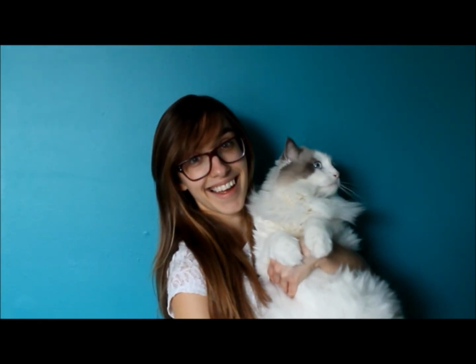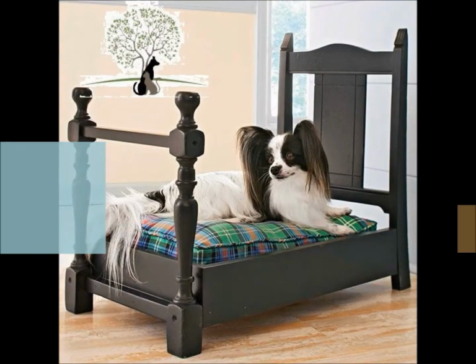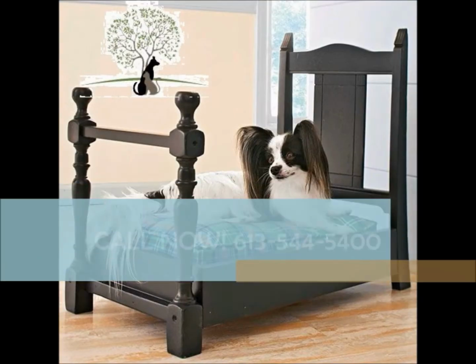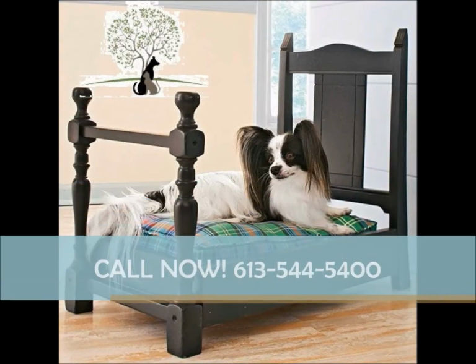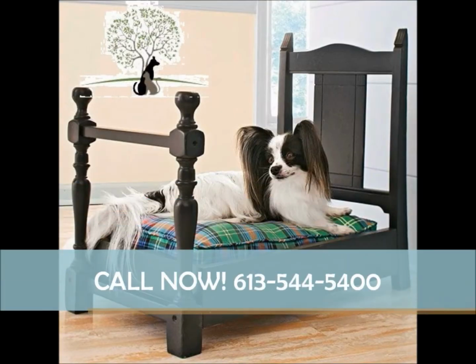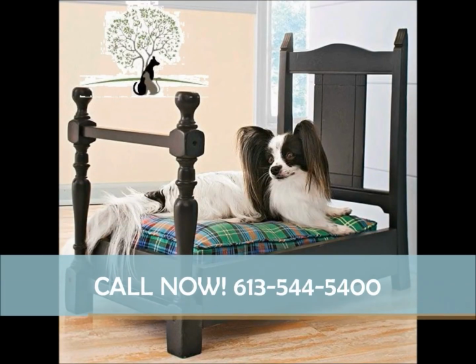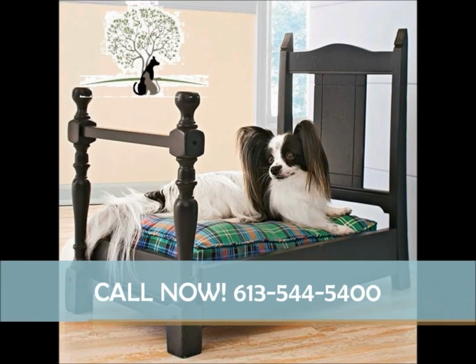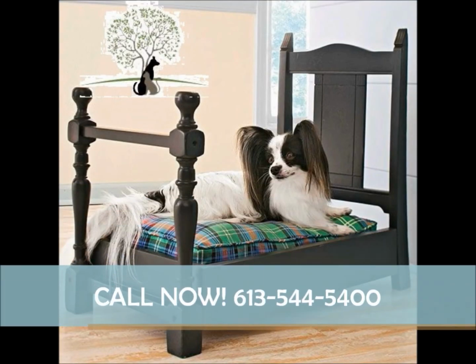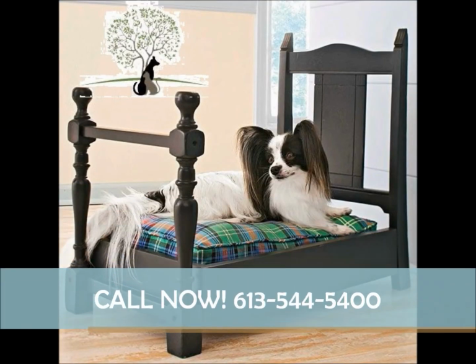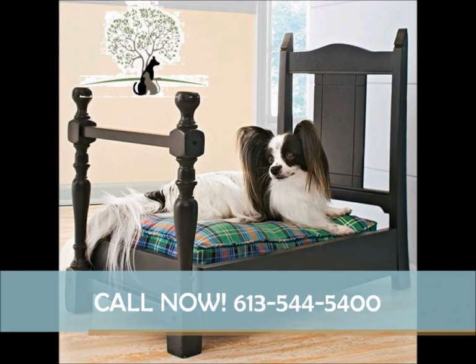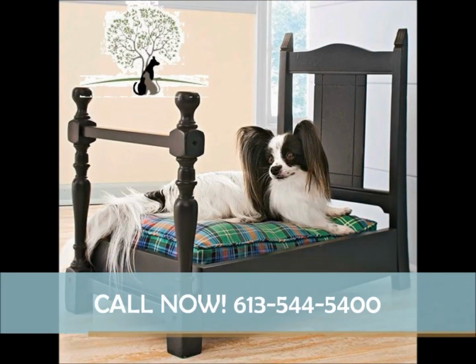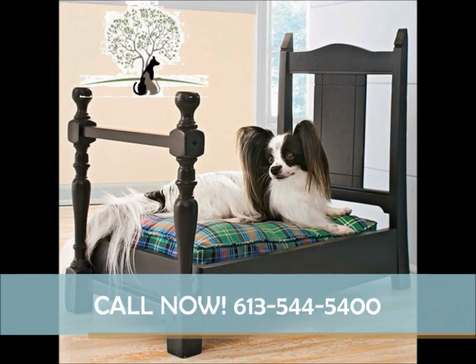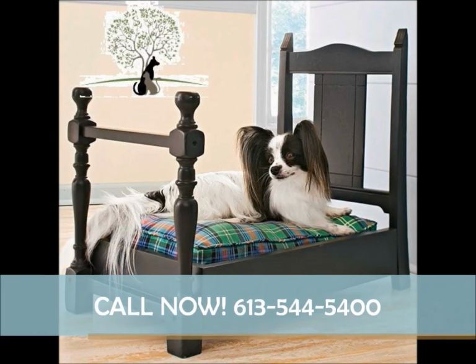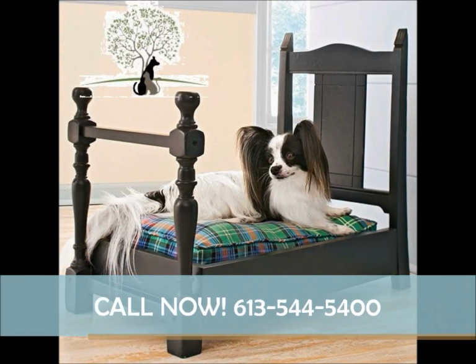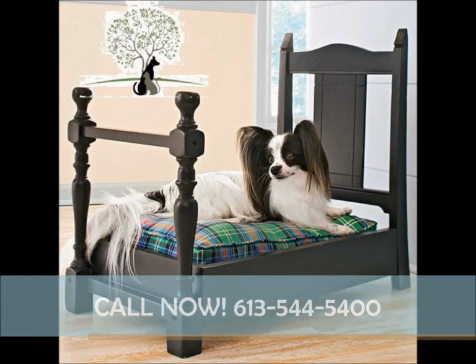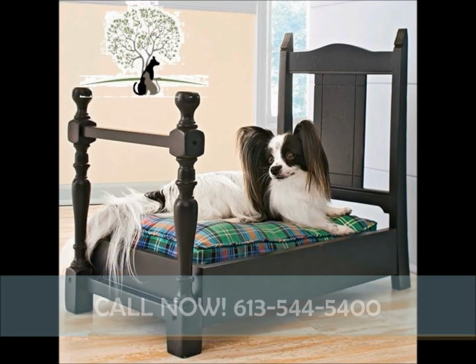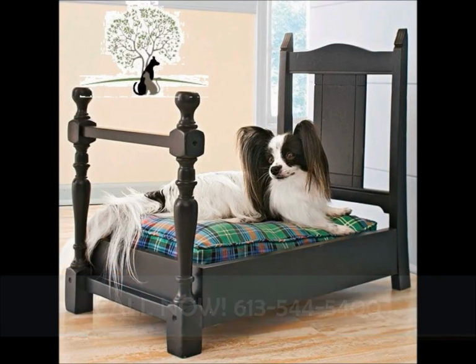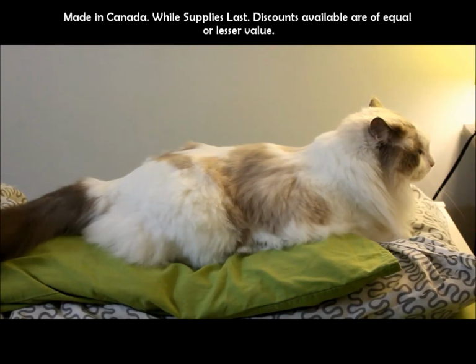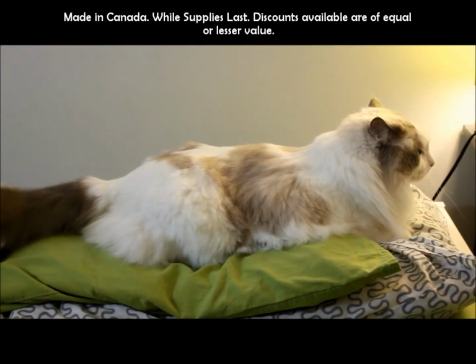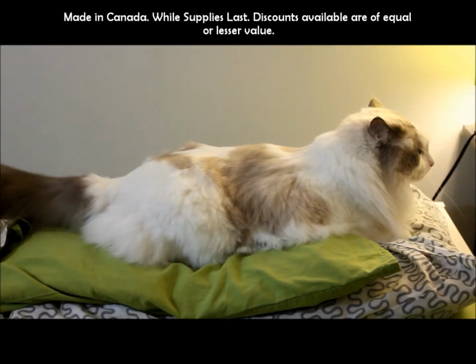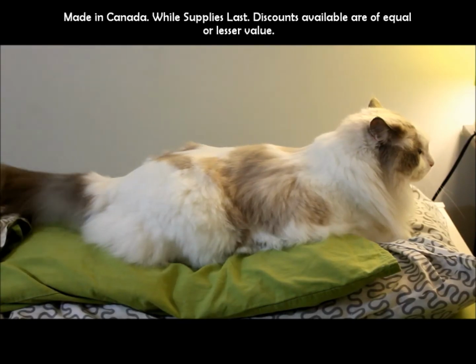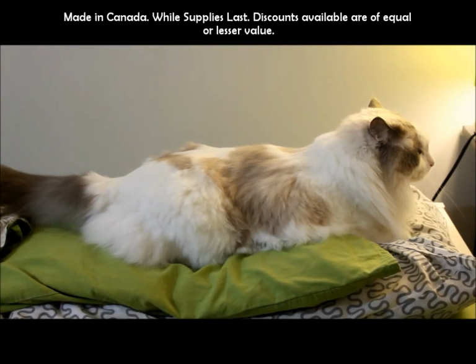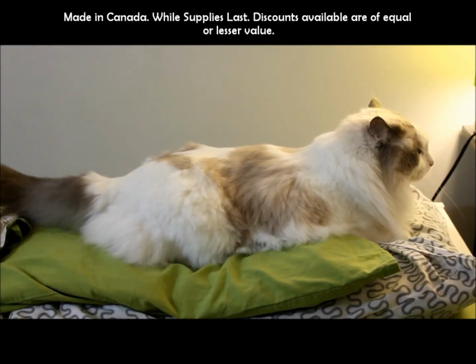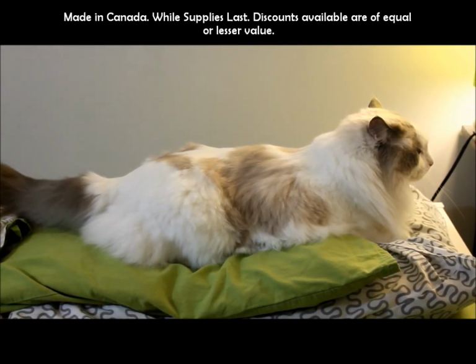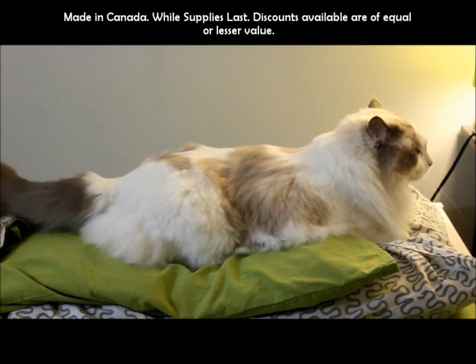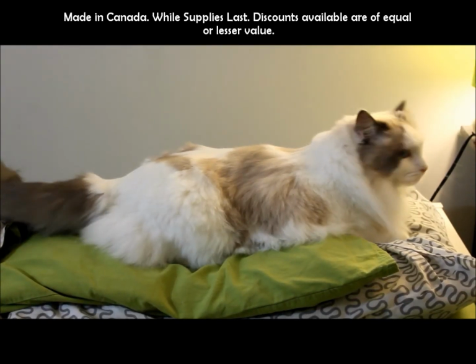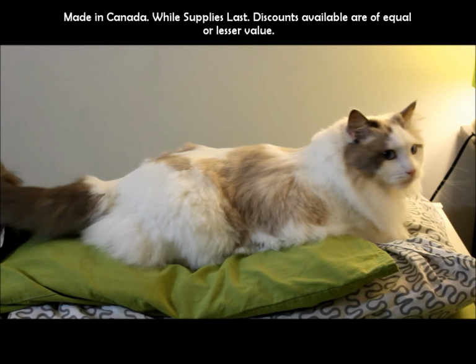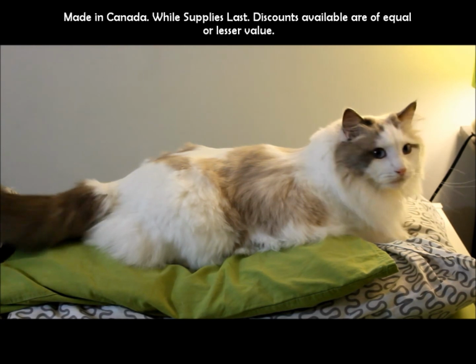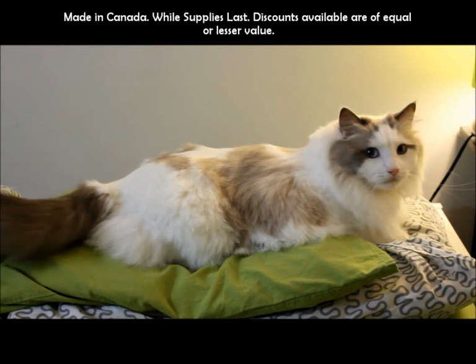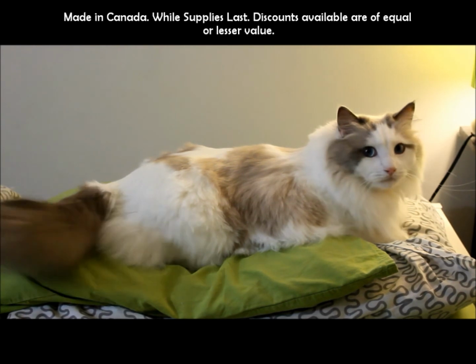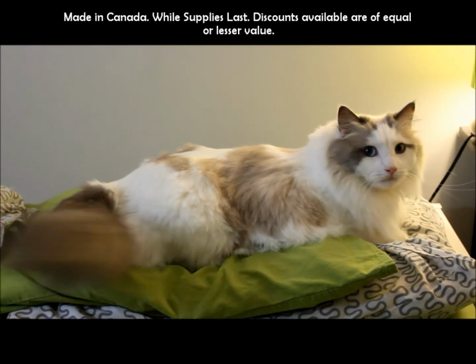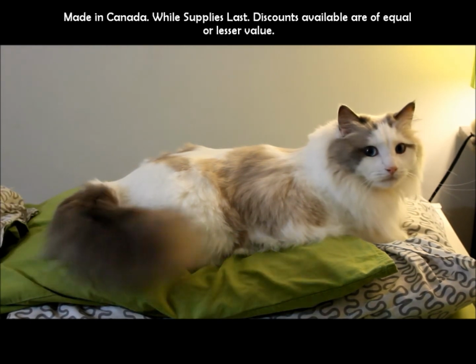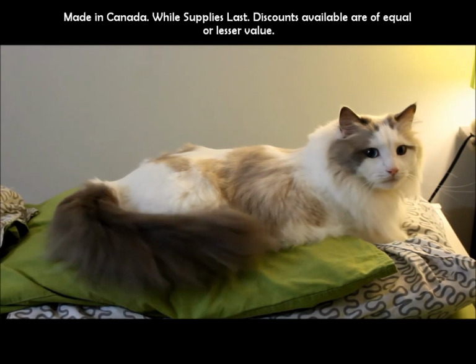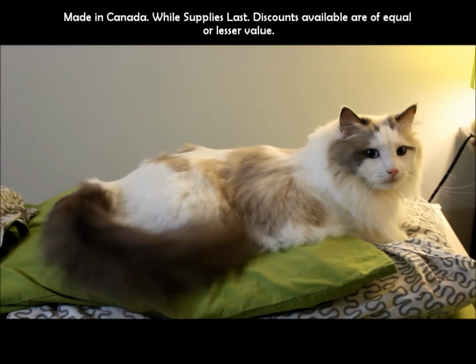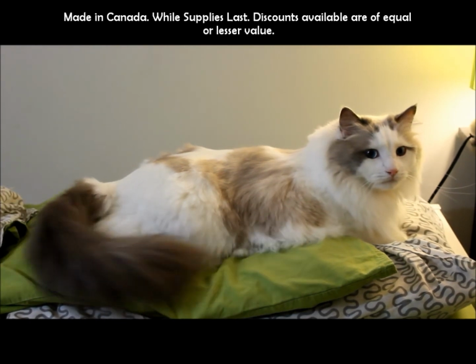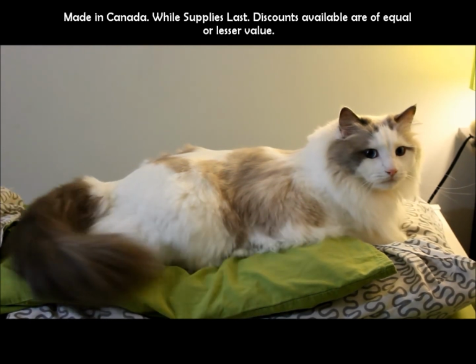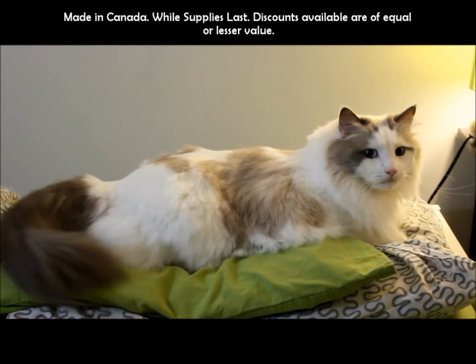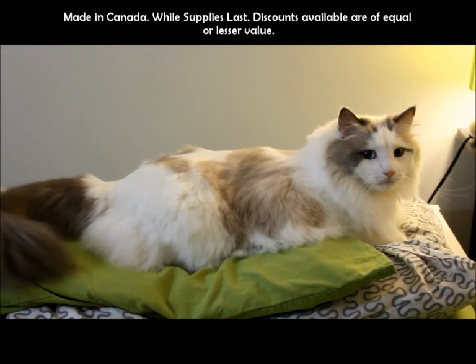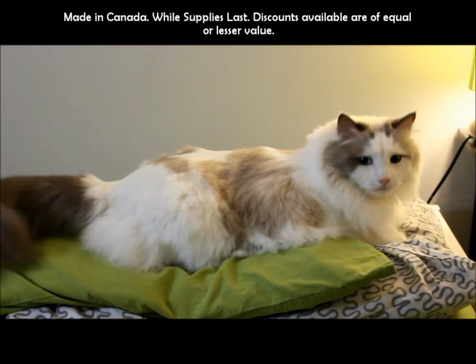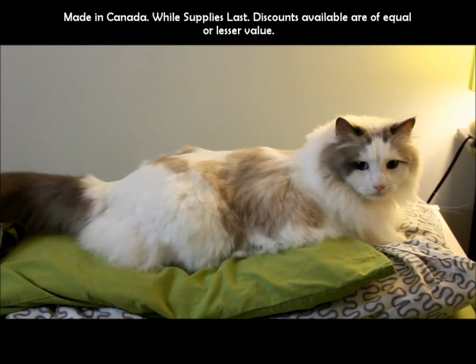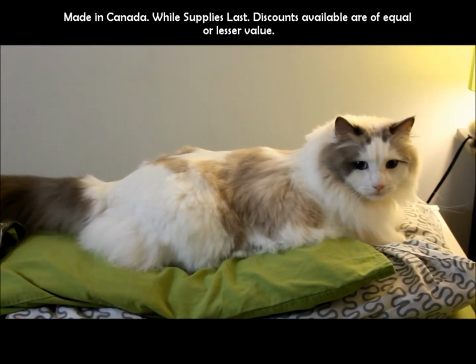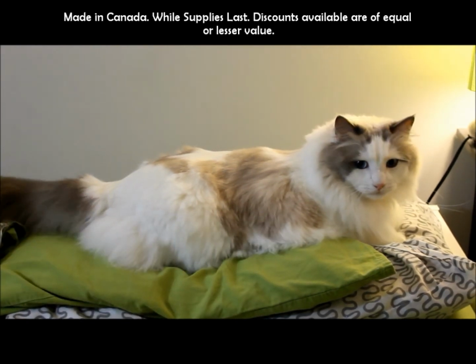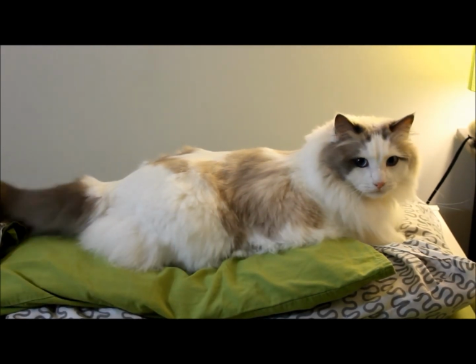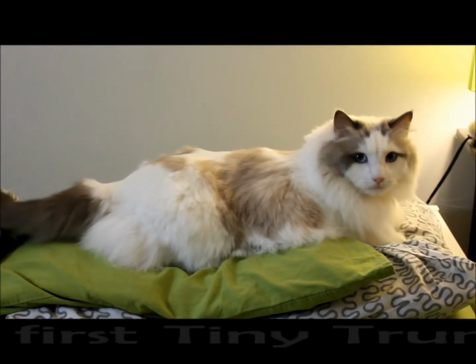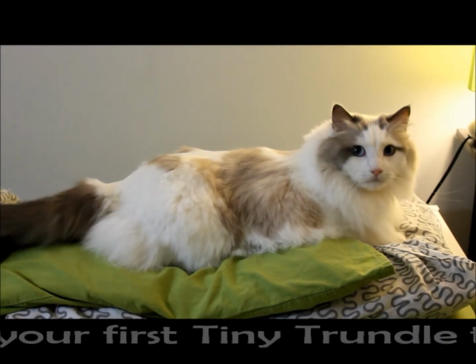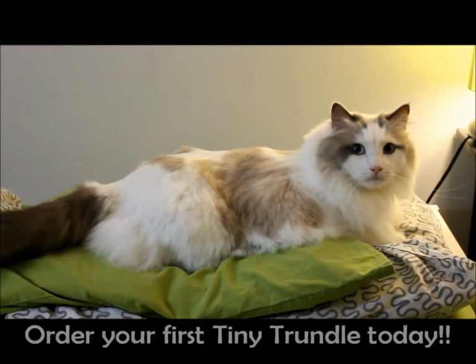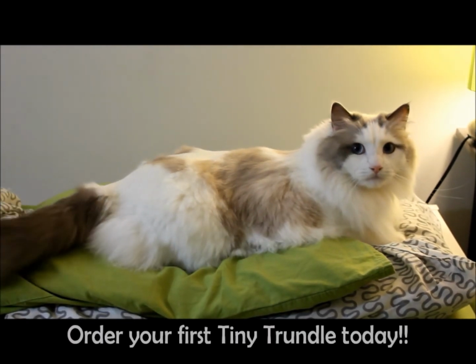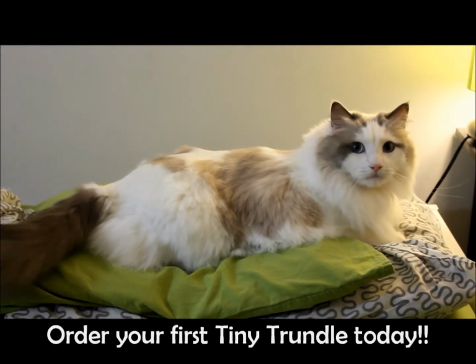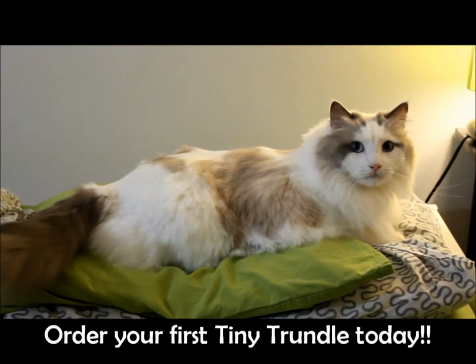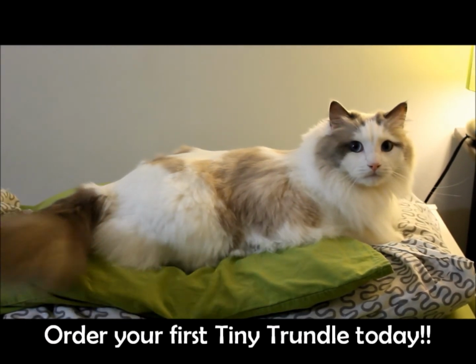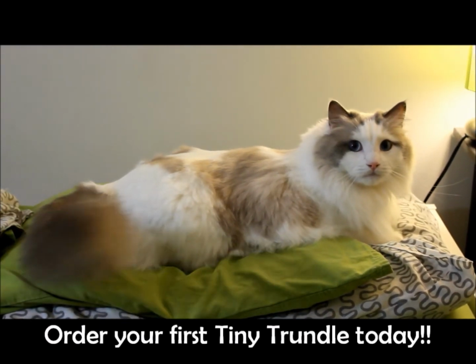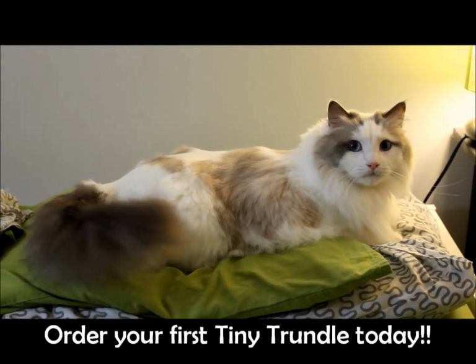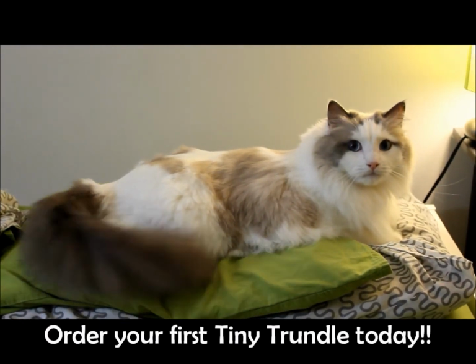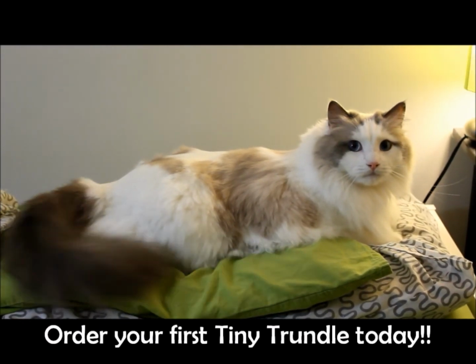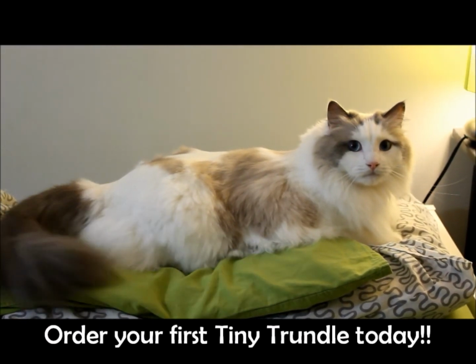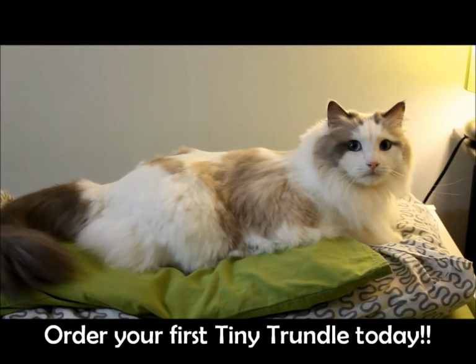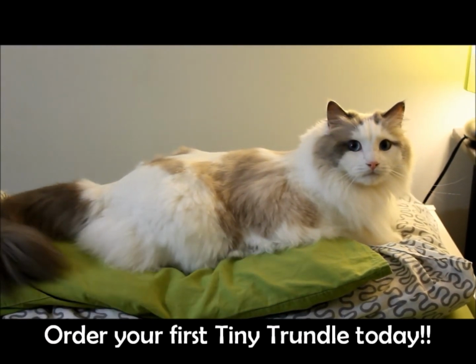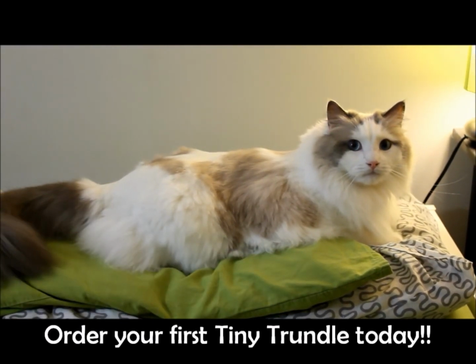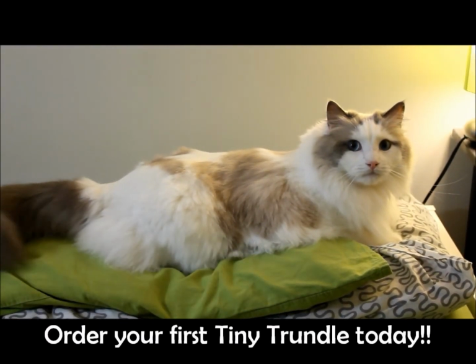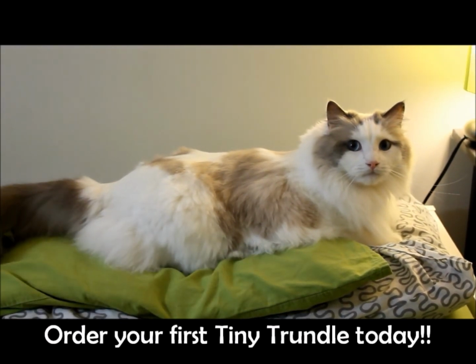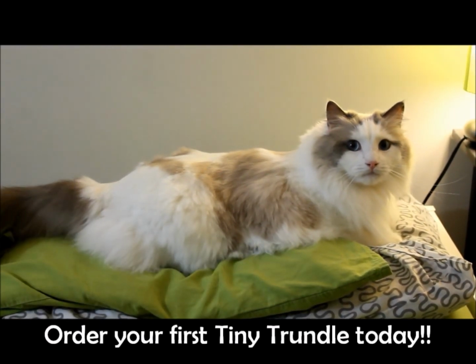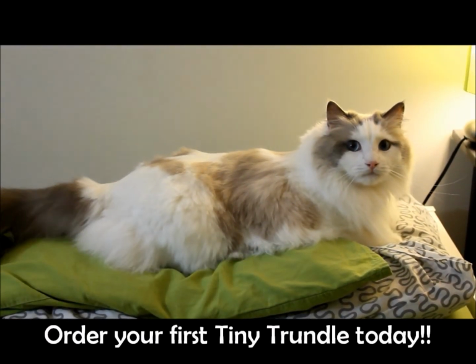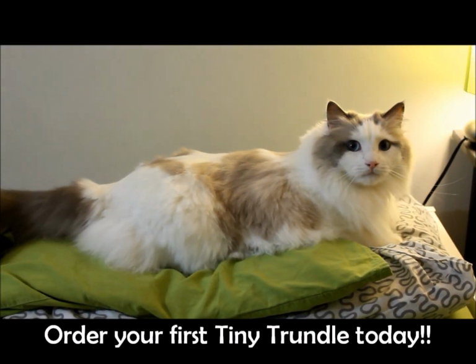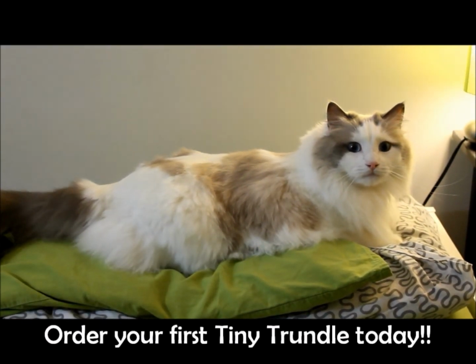Call the number on your screen now to order your first Tiny Trundle! You and your furry friends will snooze soundly! Made in Canada!